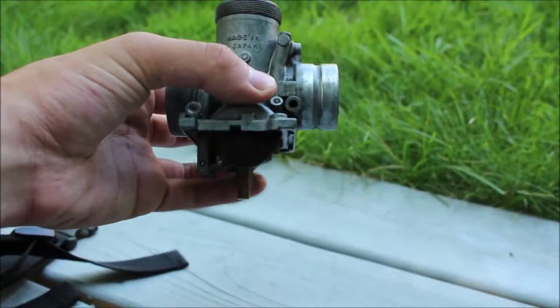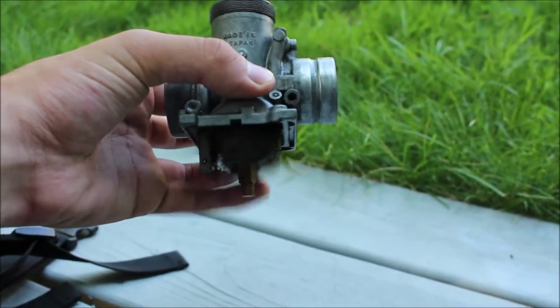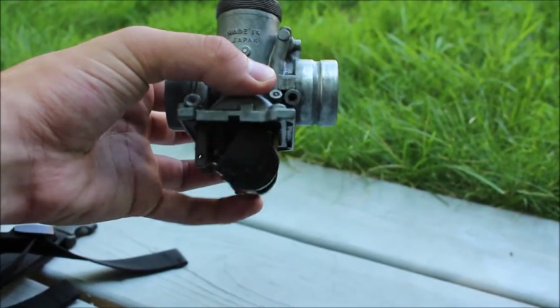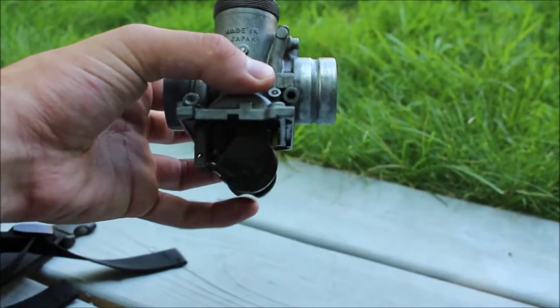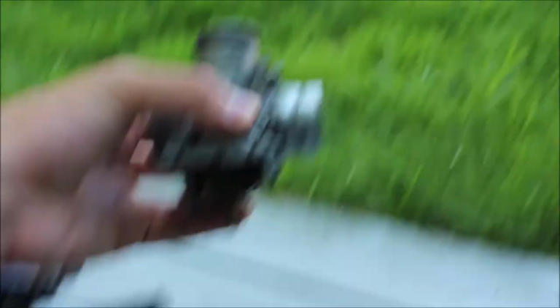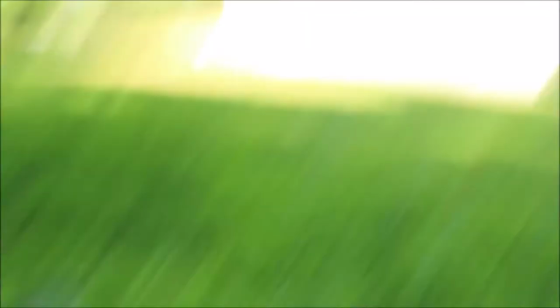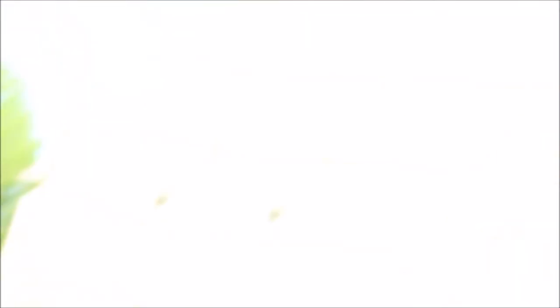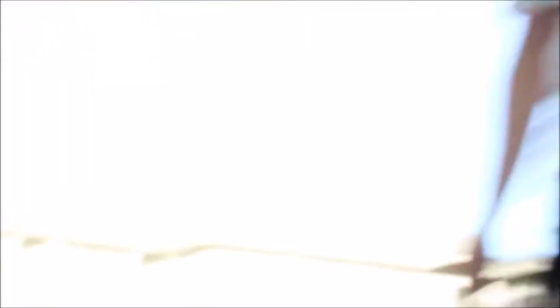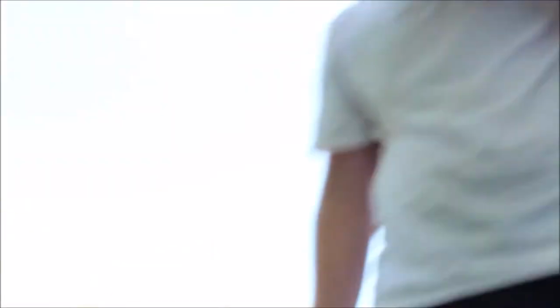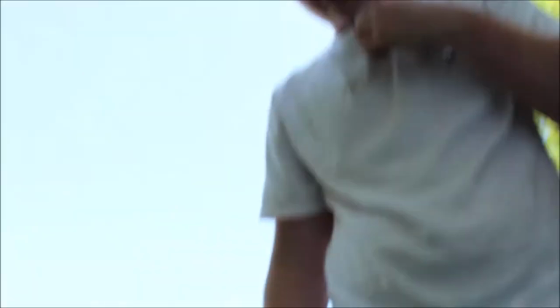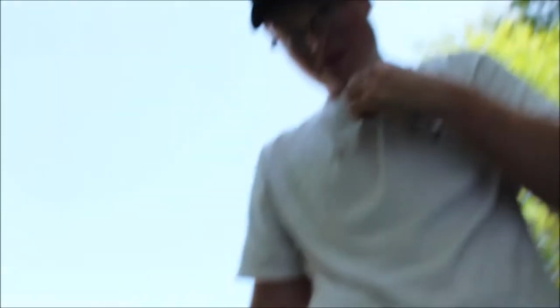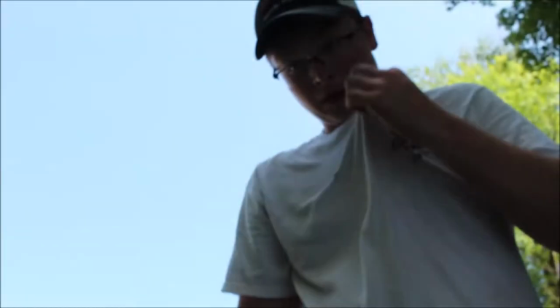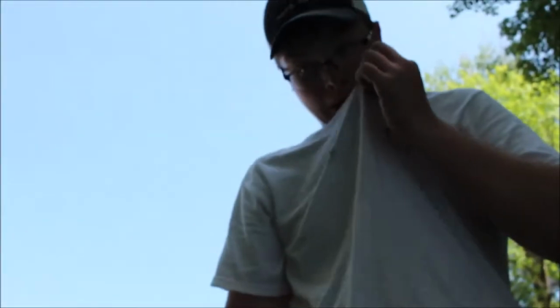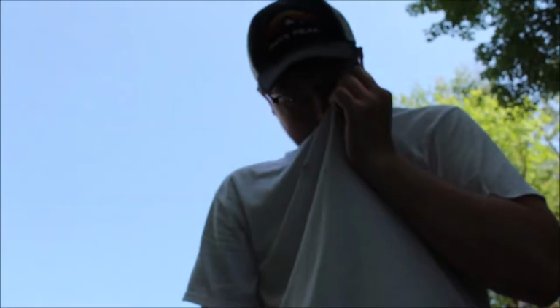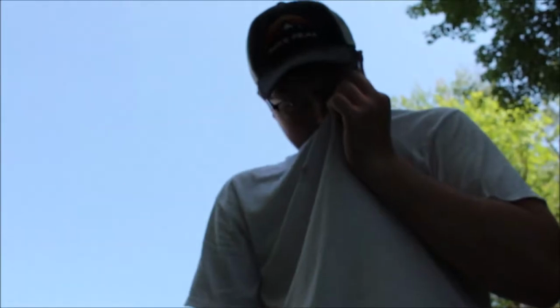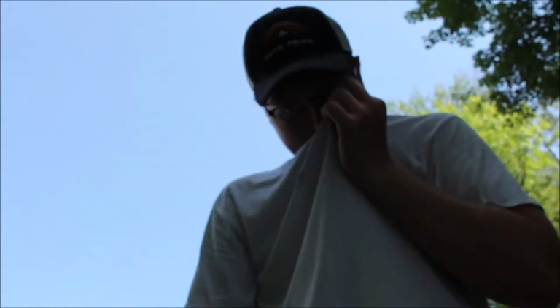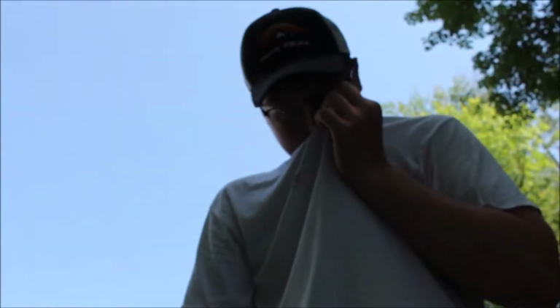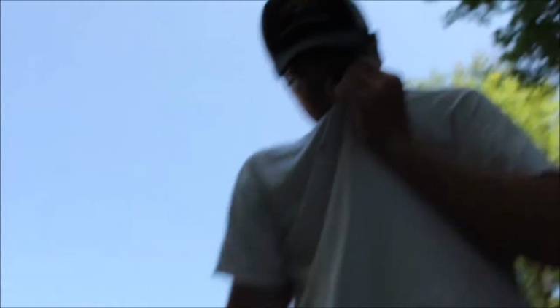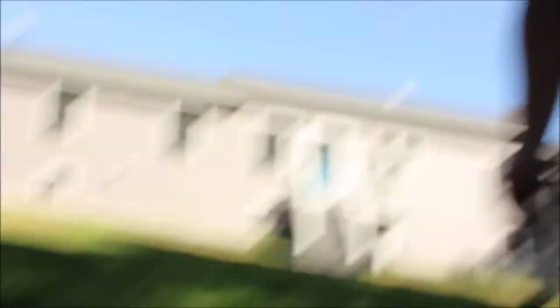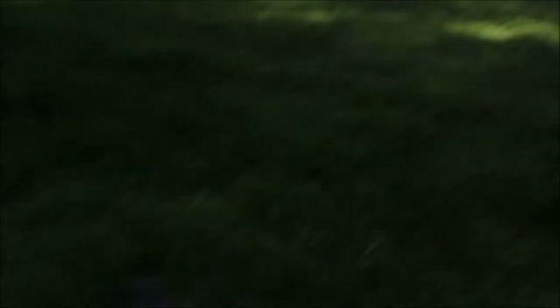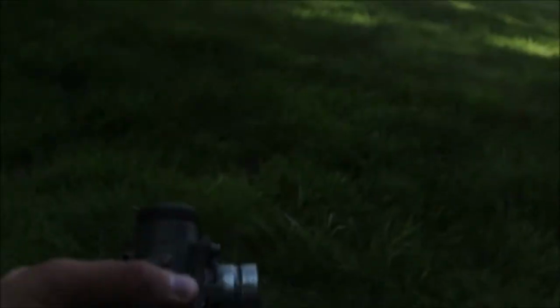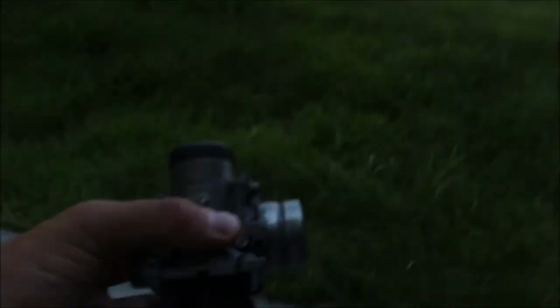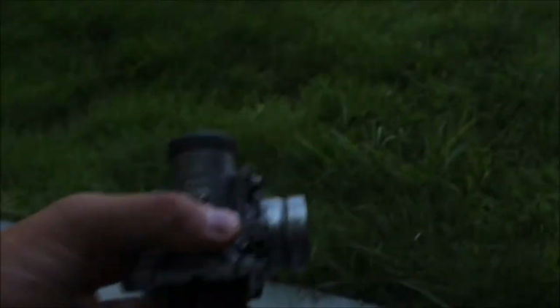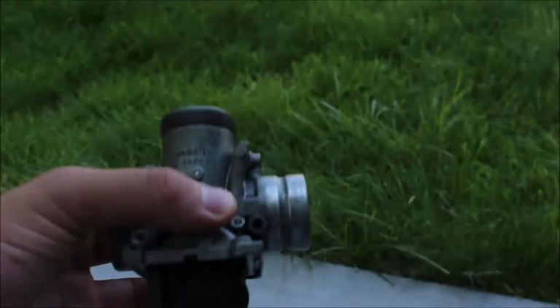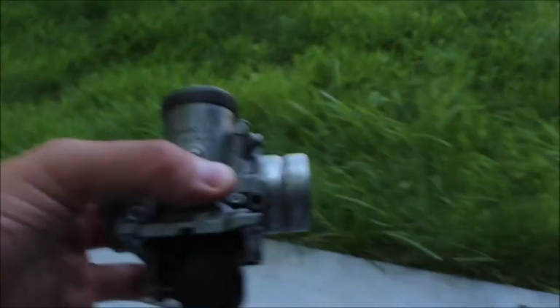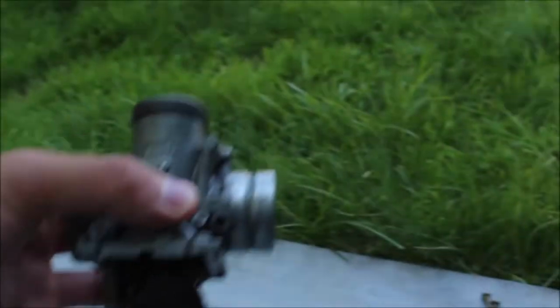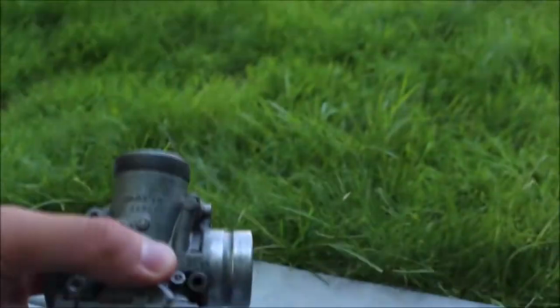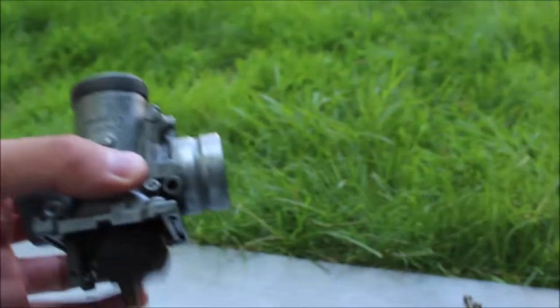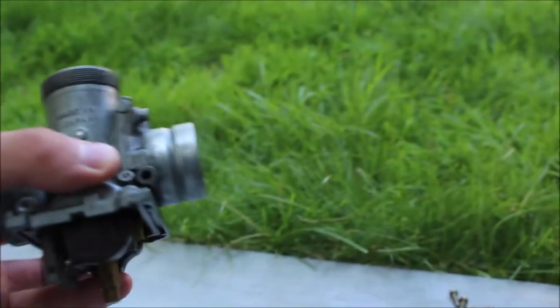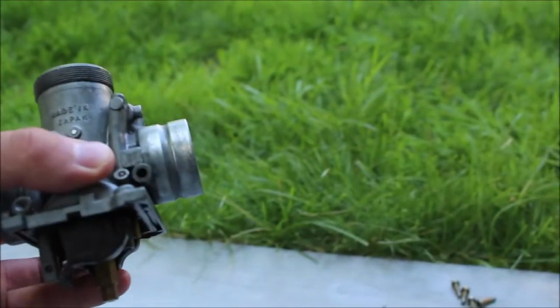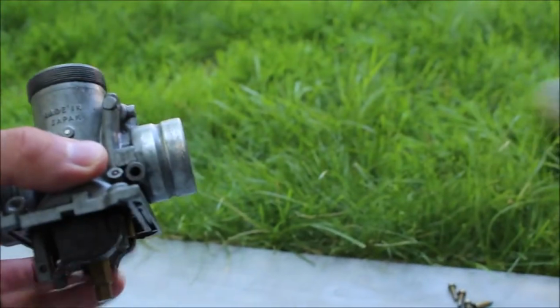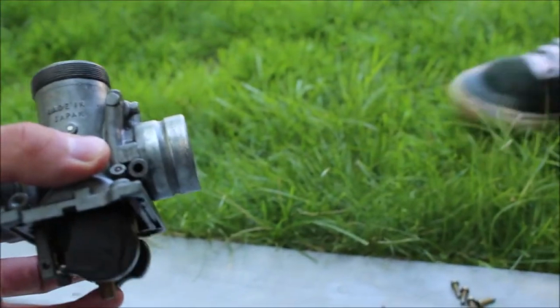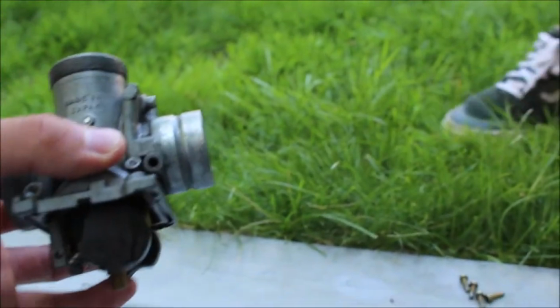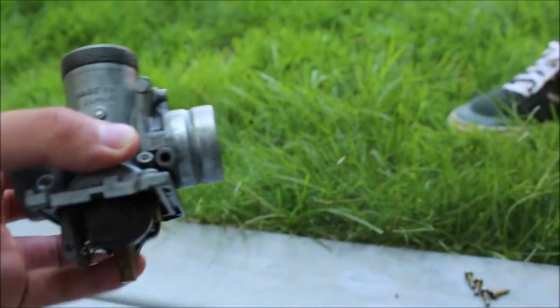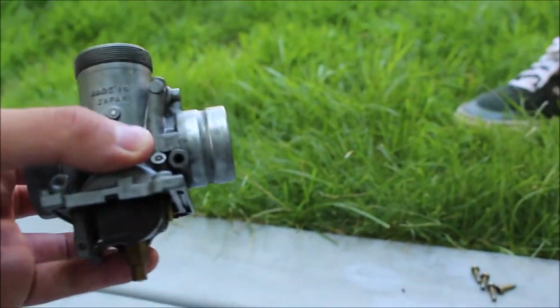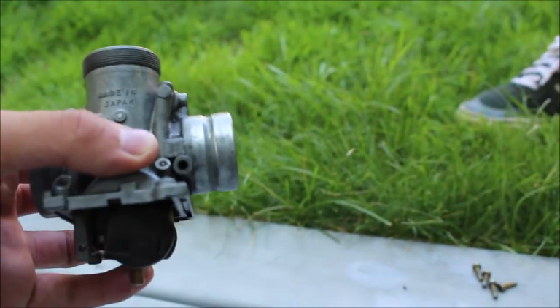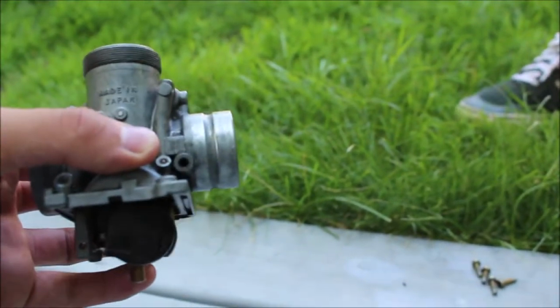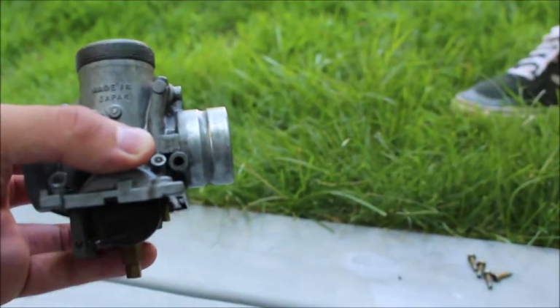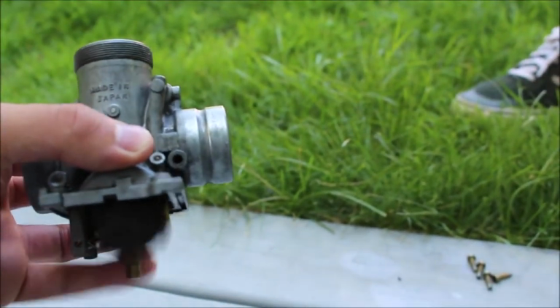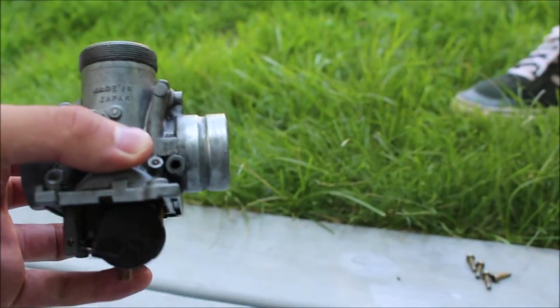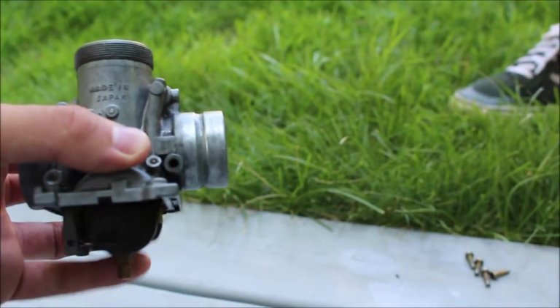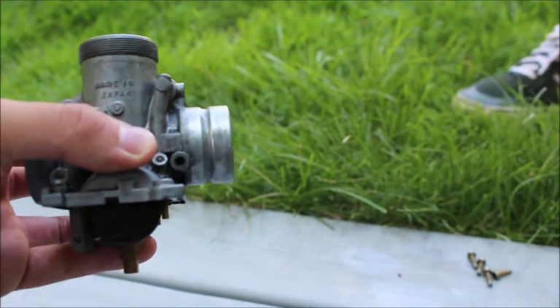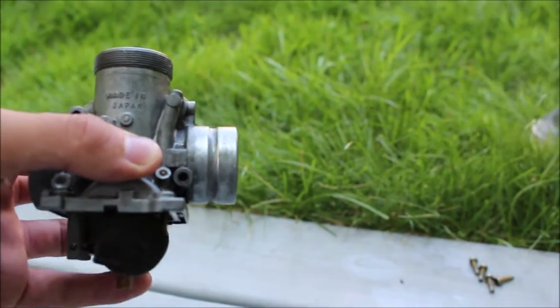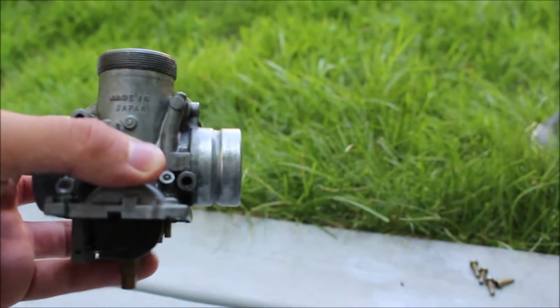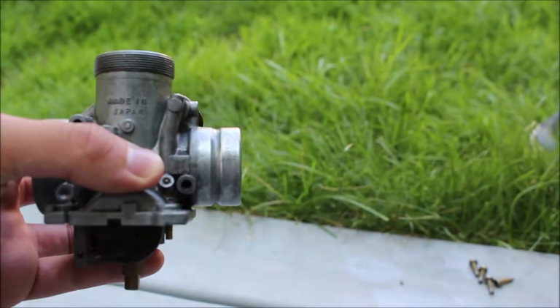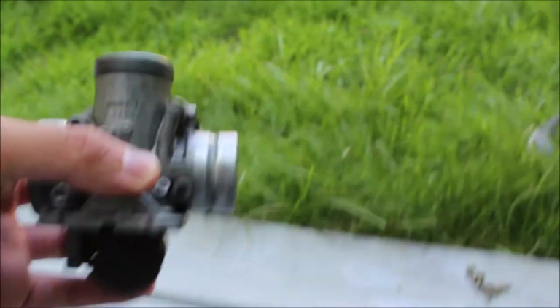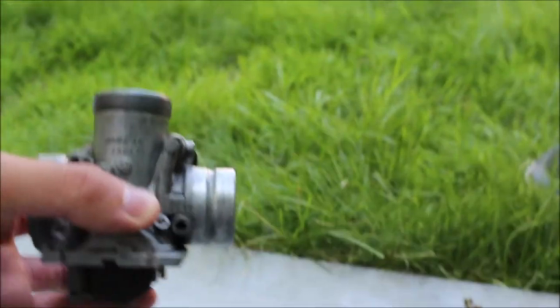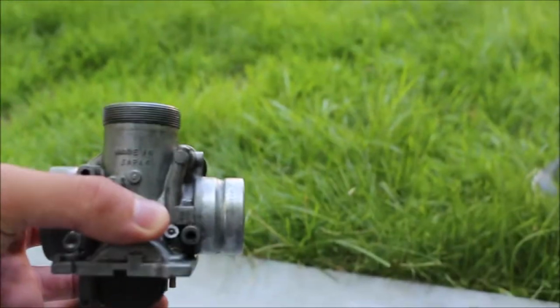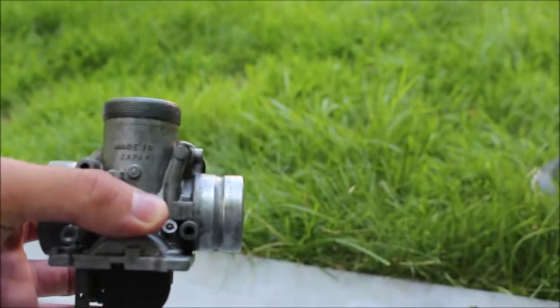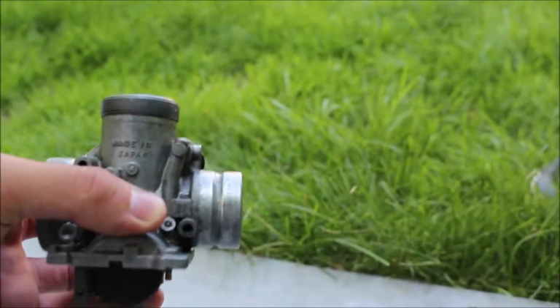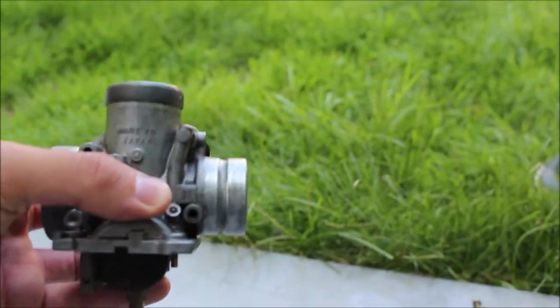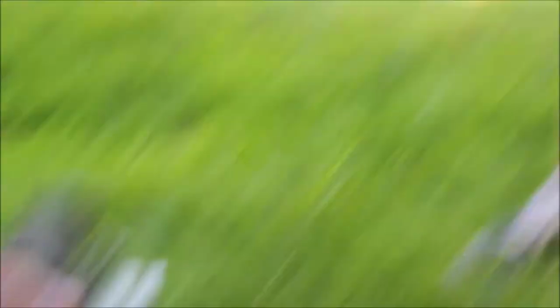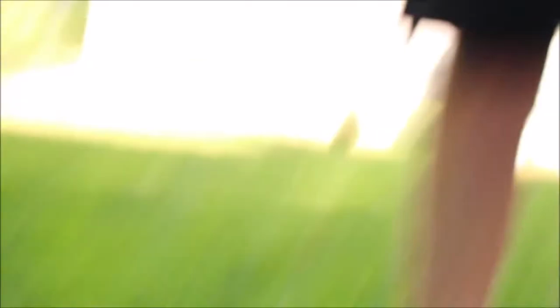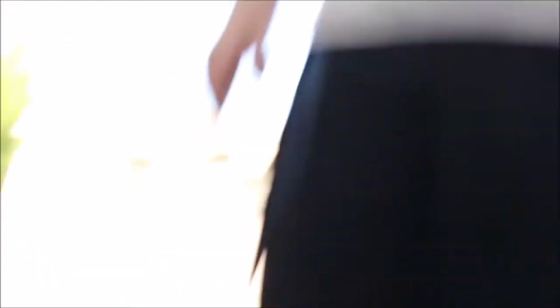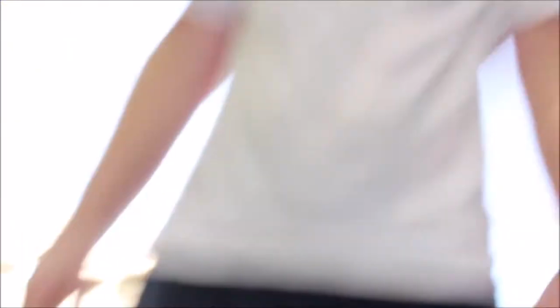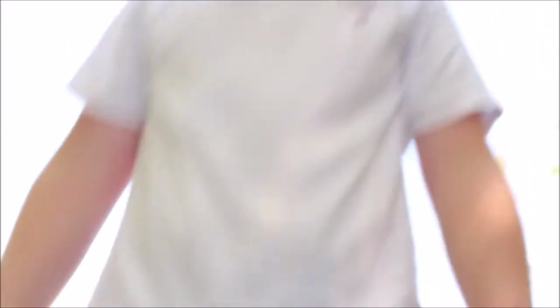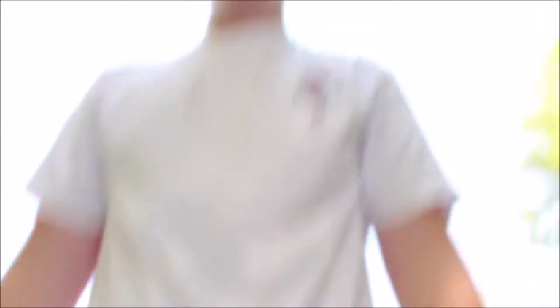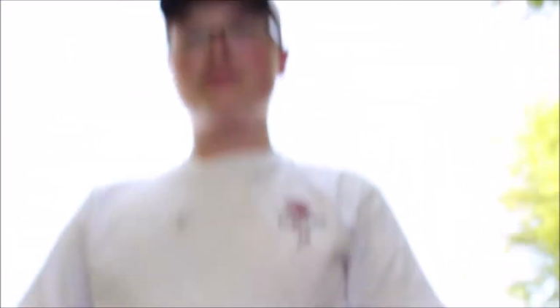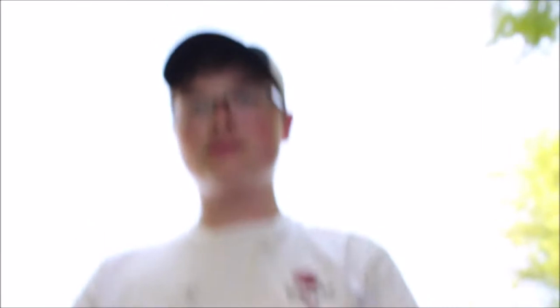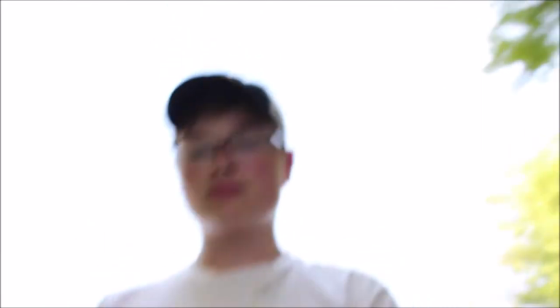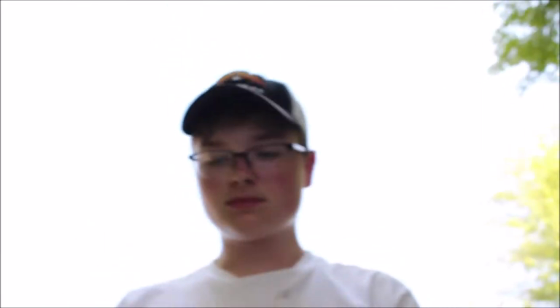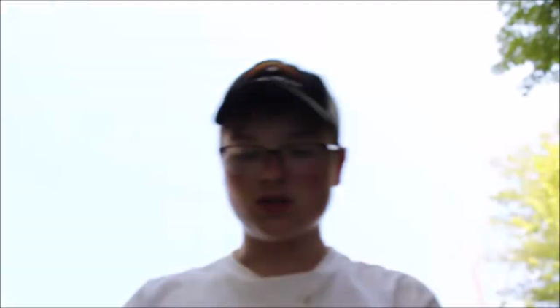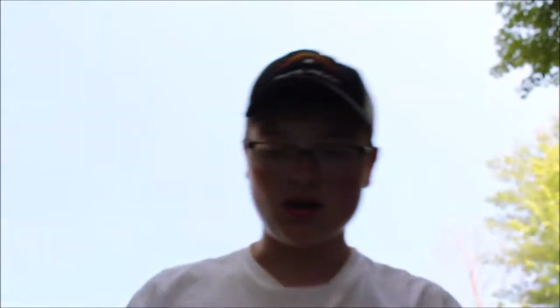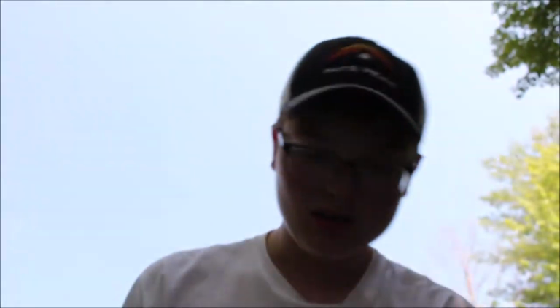He said it was flooding, right? Yeah, I think he did. Maybe the float isn't working correctly, but we're going to find out. This is what troubleshooting is all about.